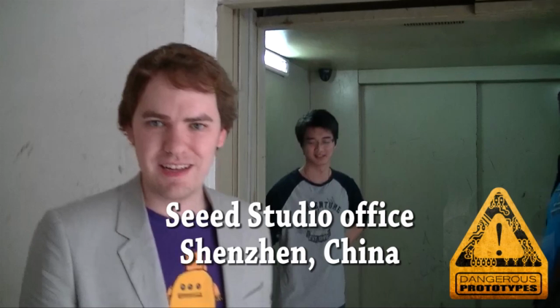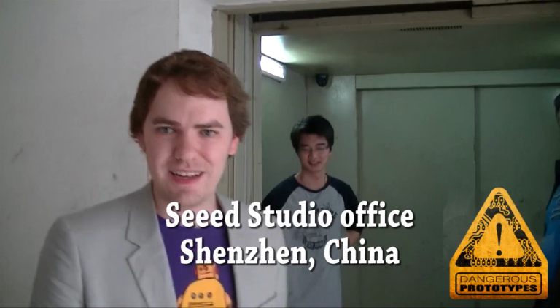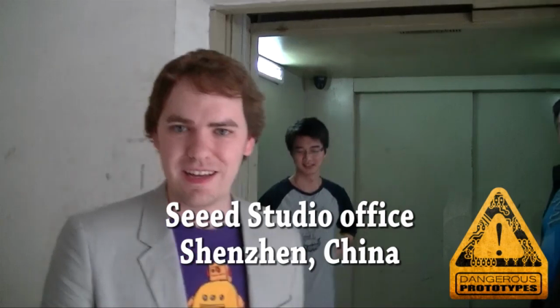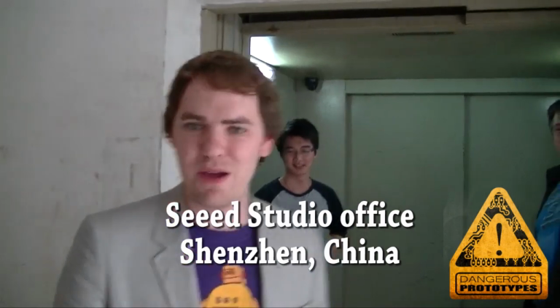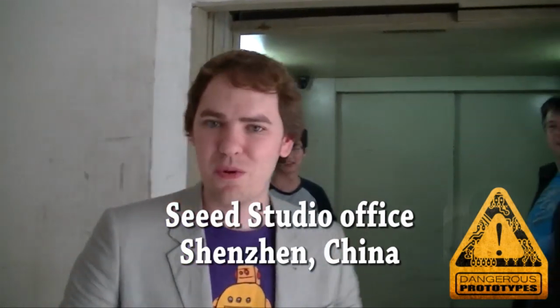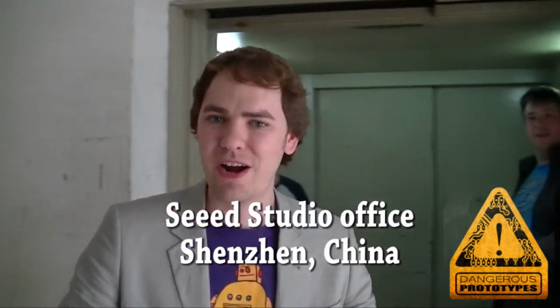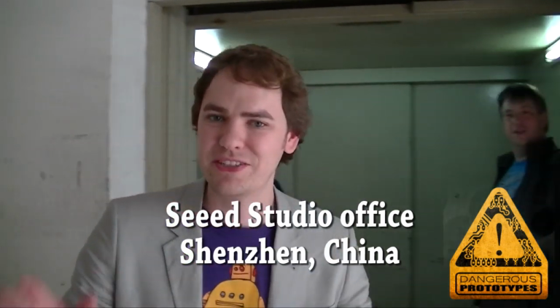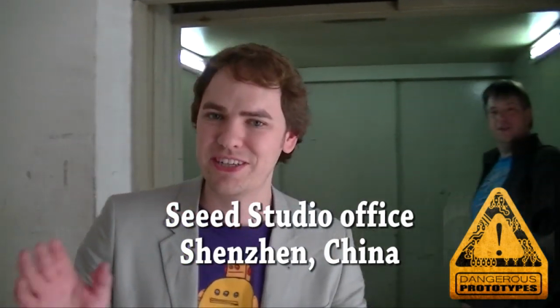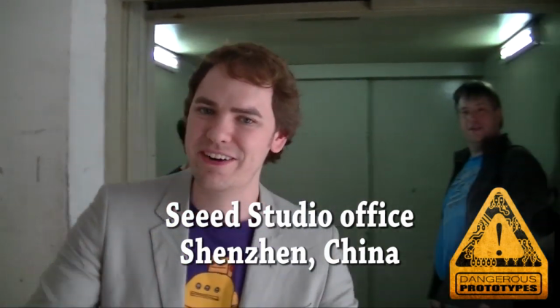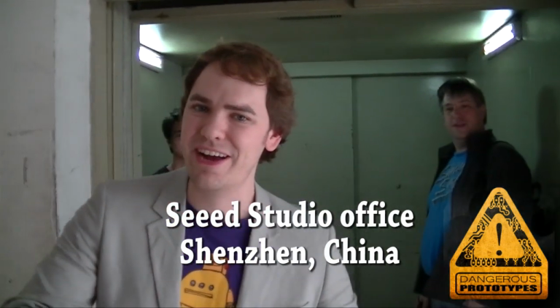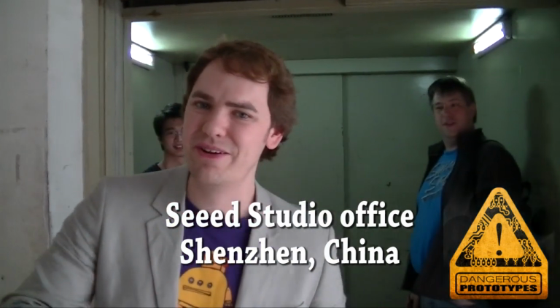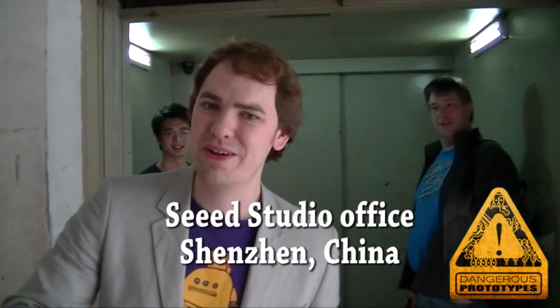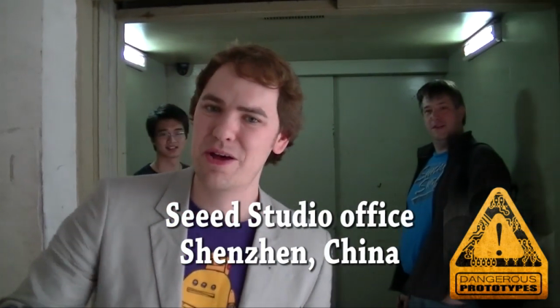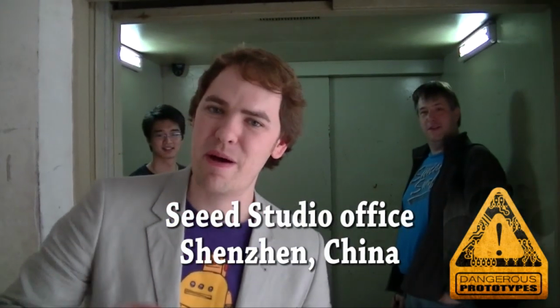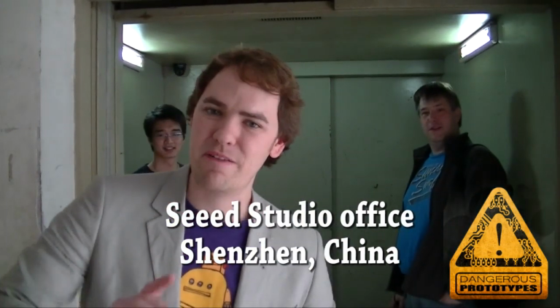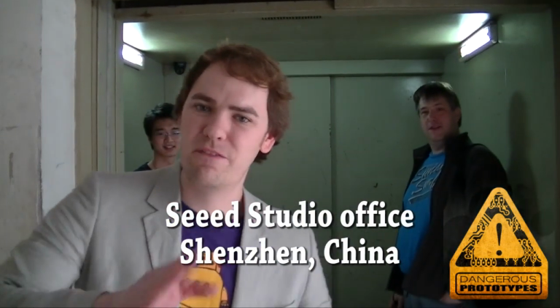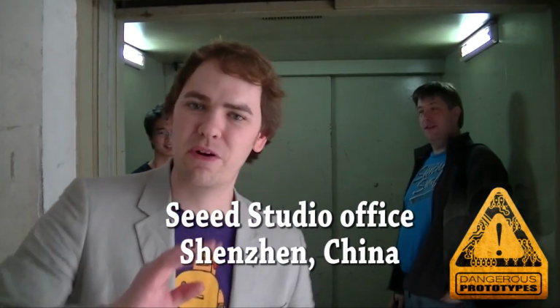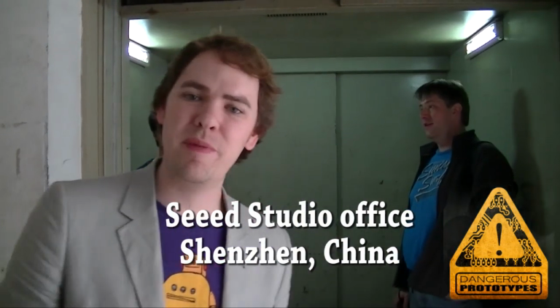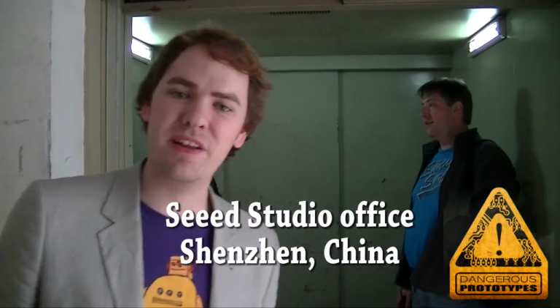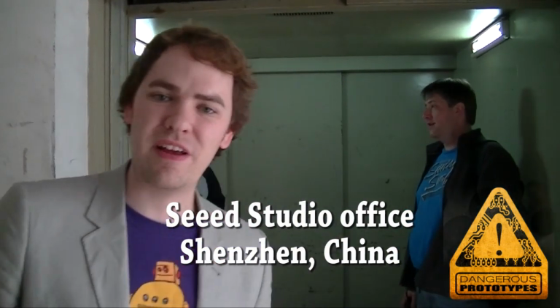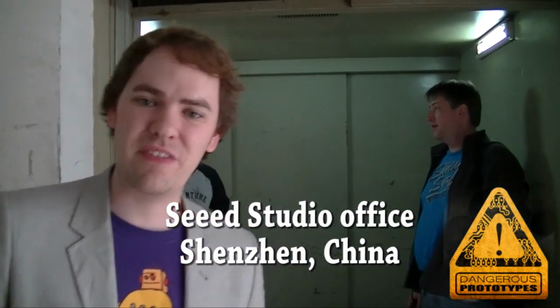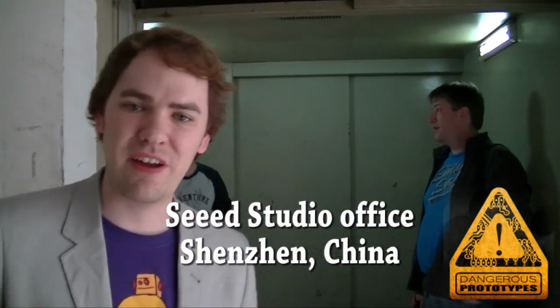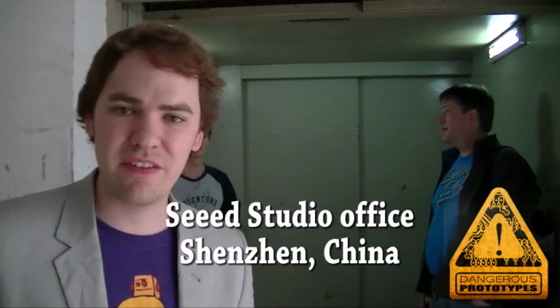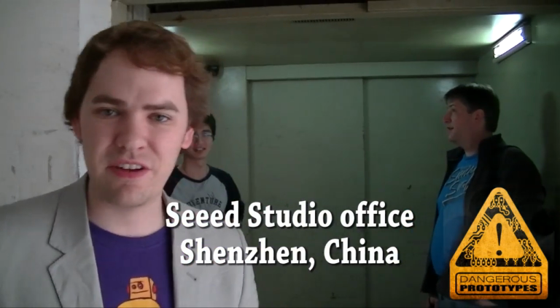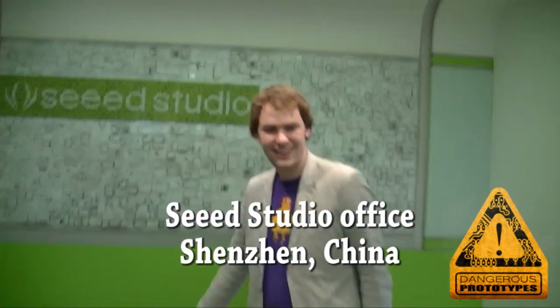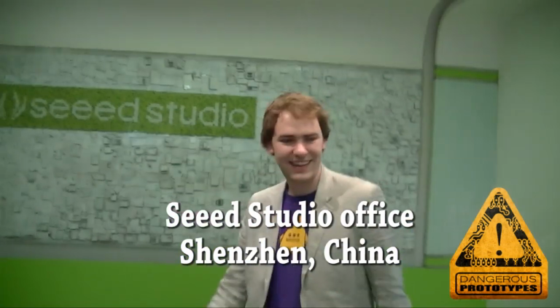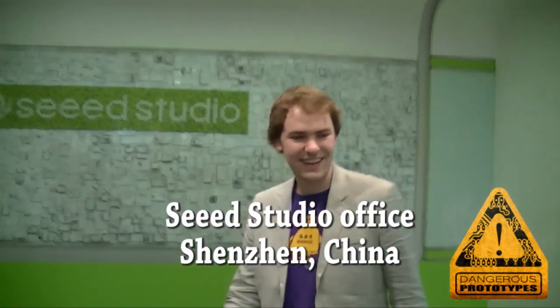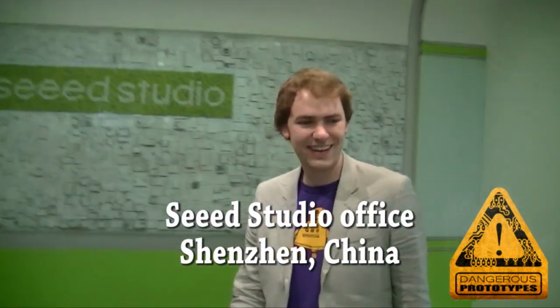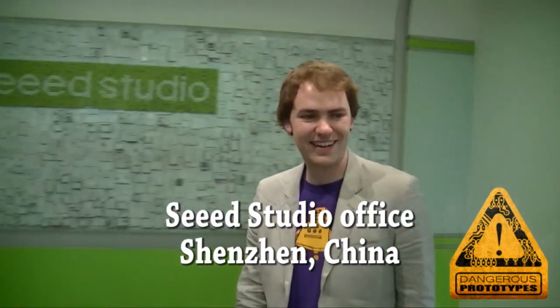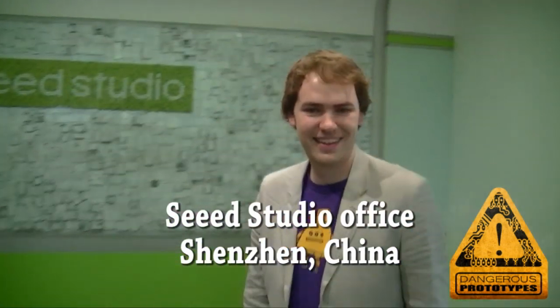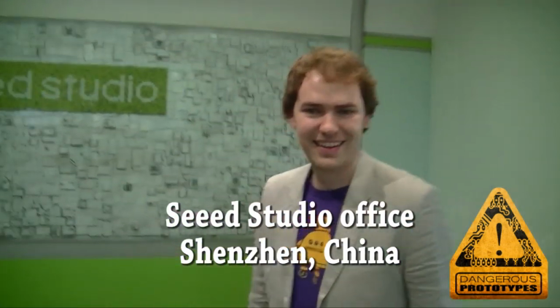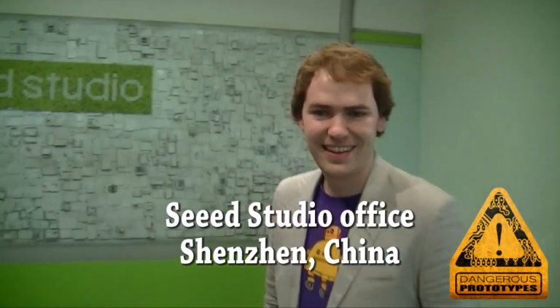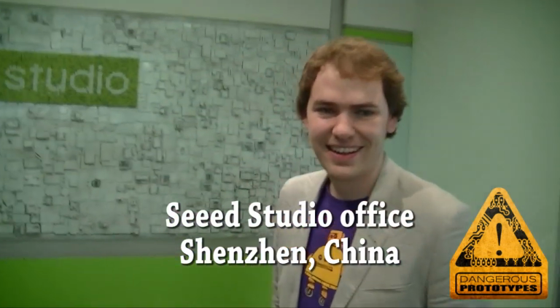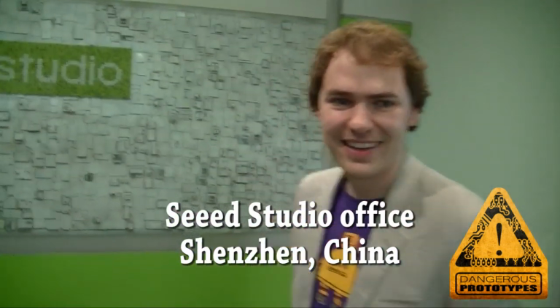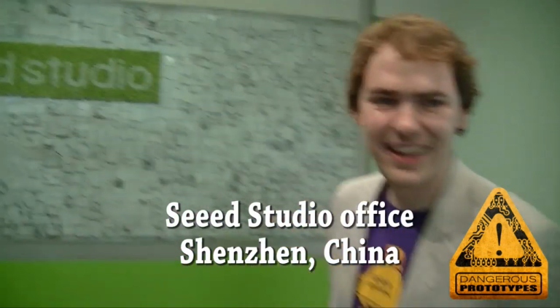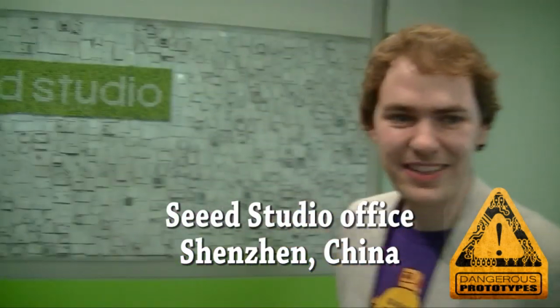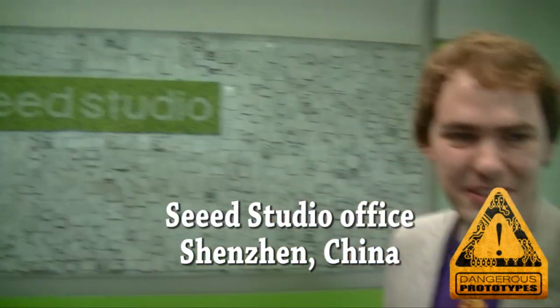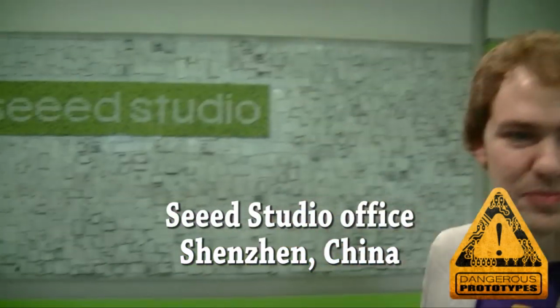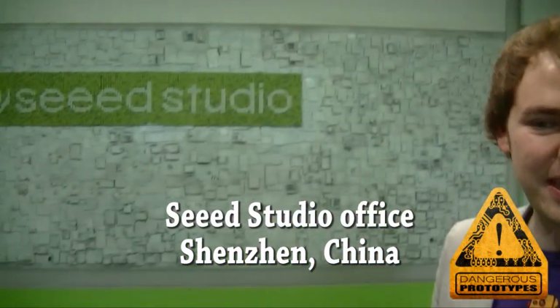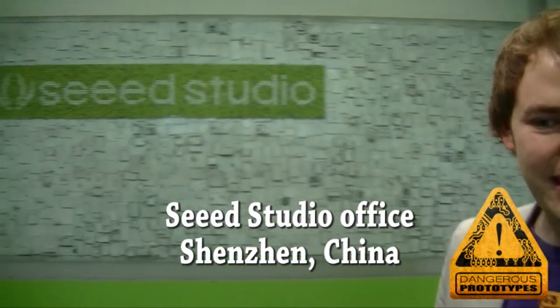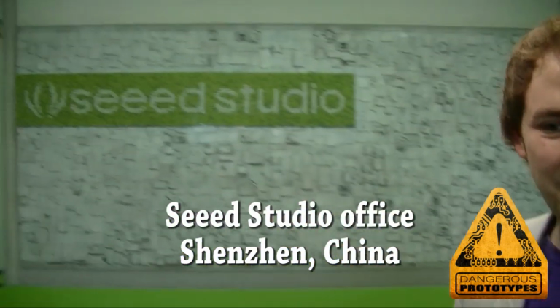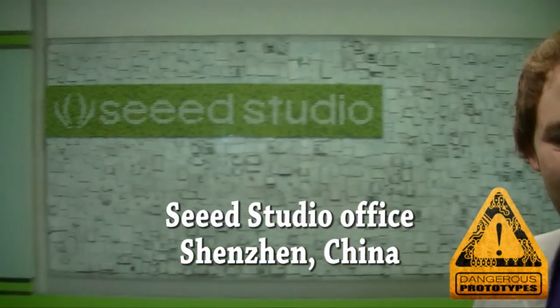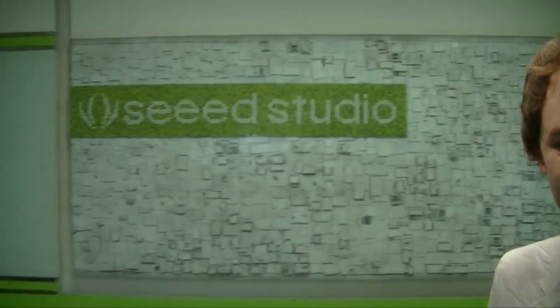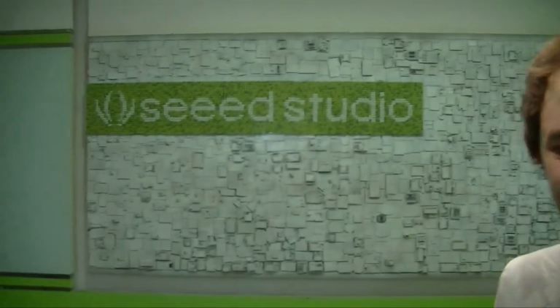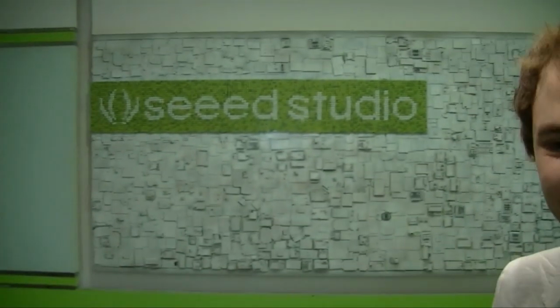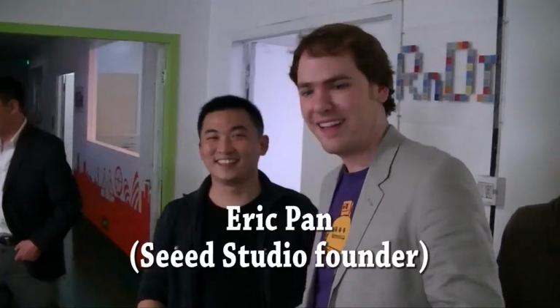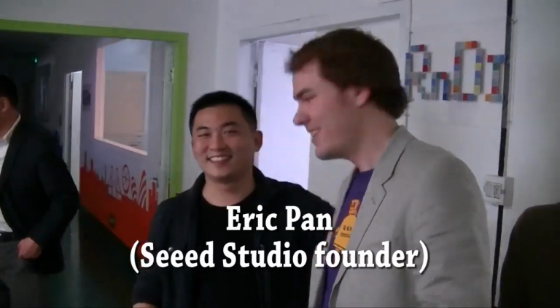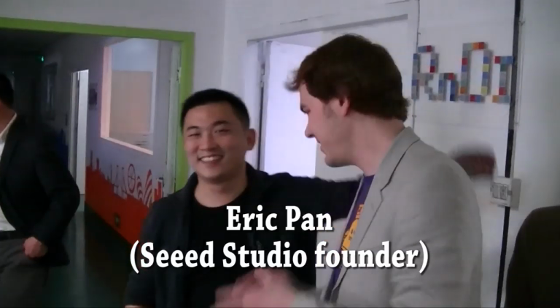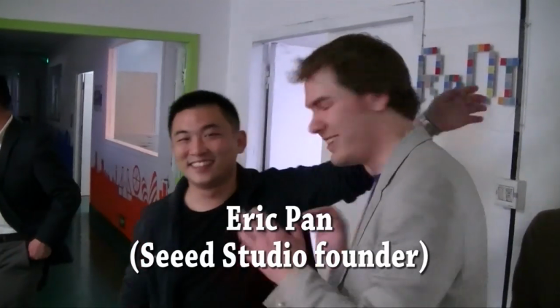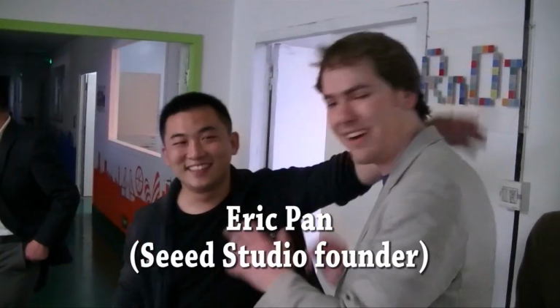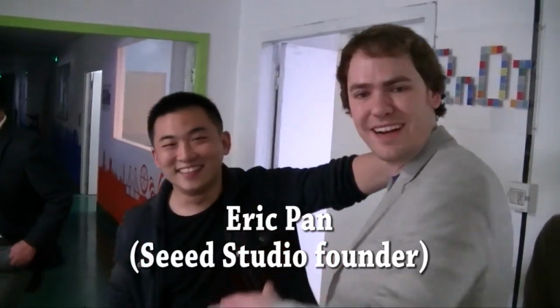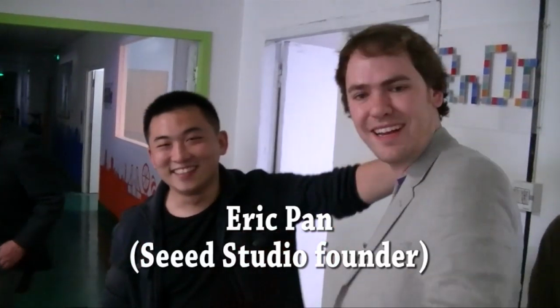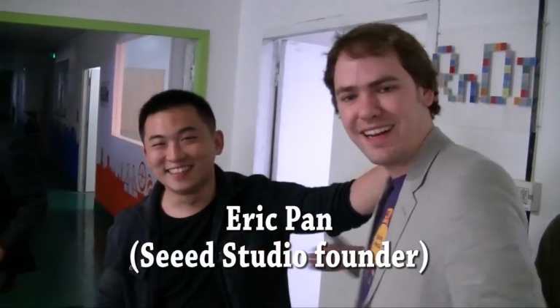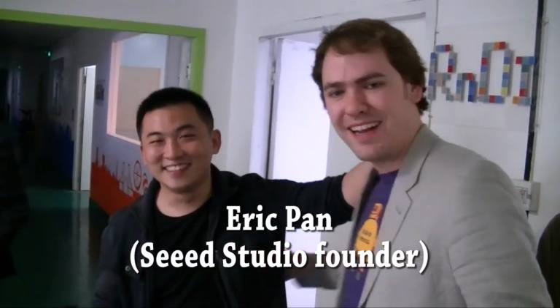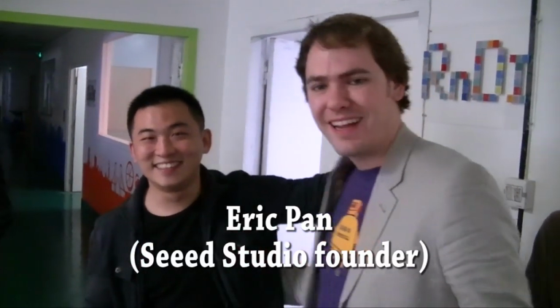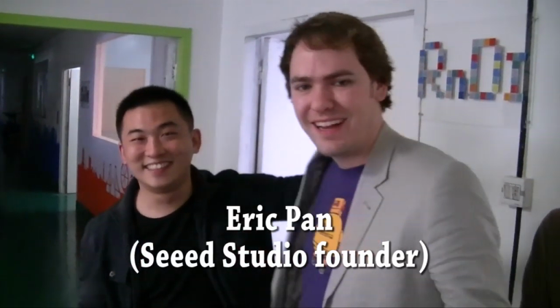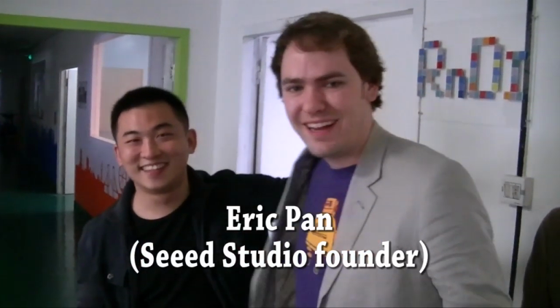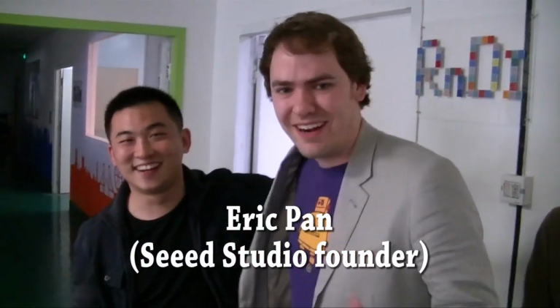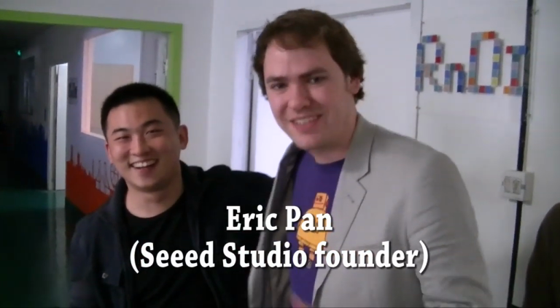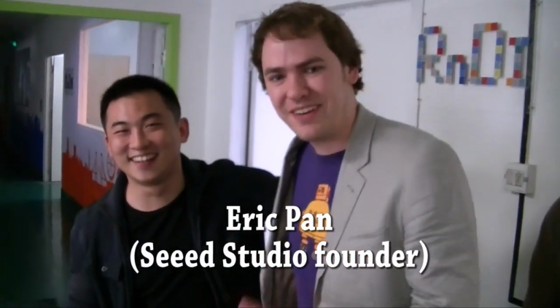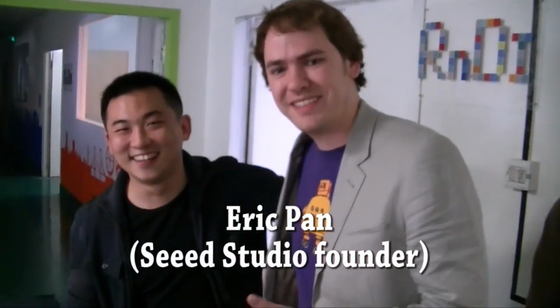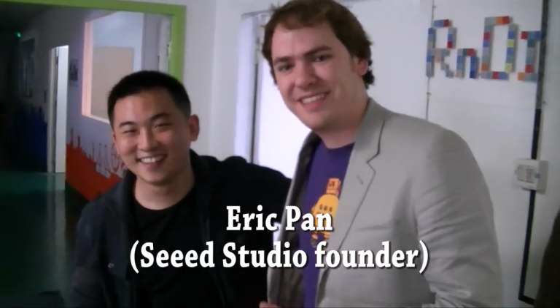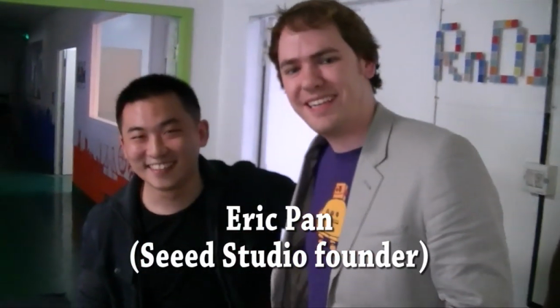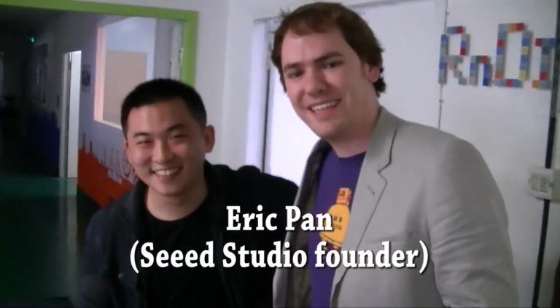We're actually here now, about 40 minutes outside the center of Shenzhen. We're going to get on the elevator and go see Seed. This is Eric — Eric started Seed.